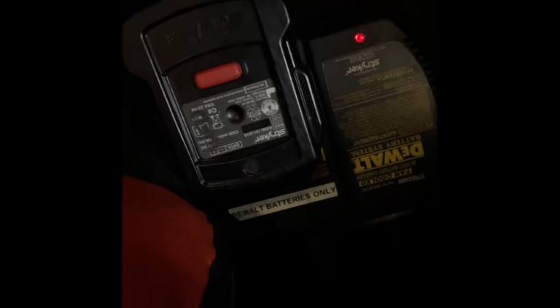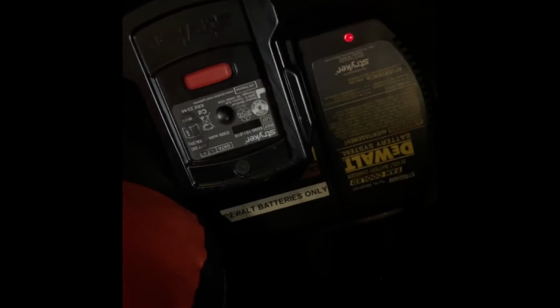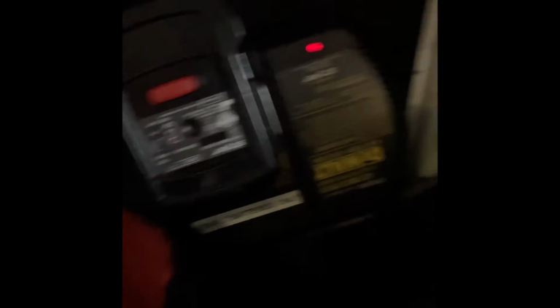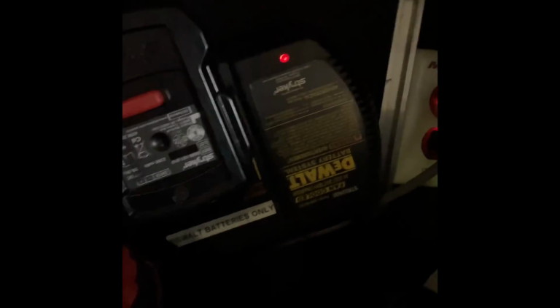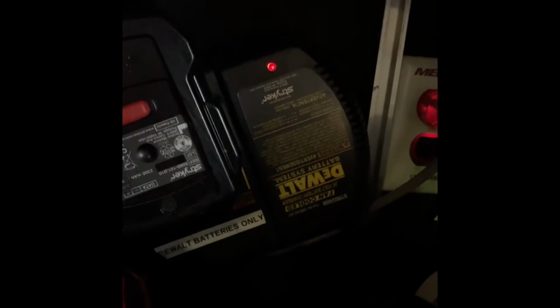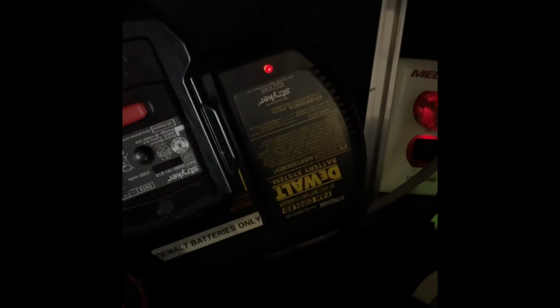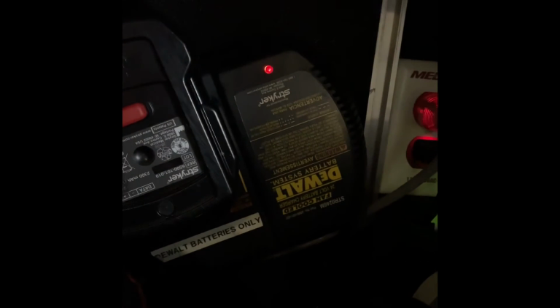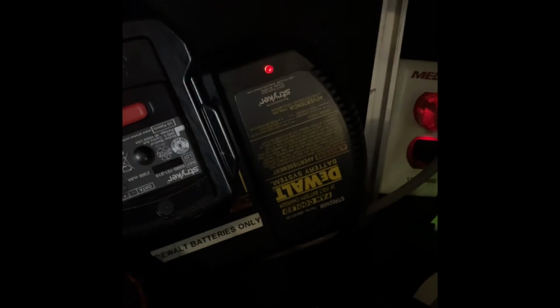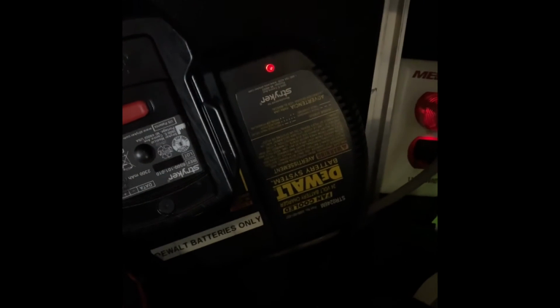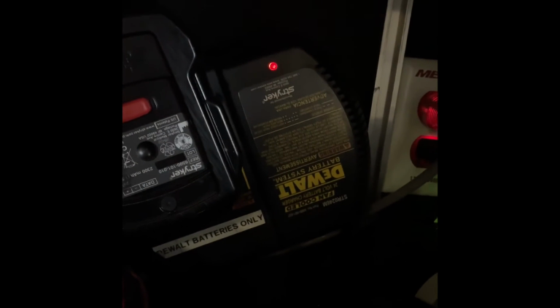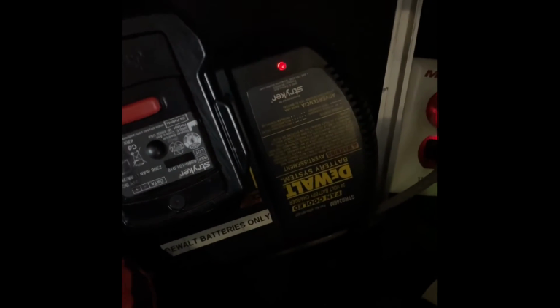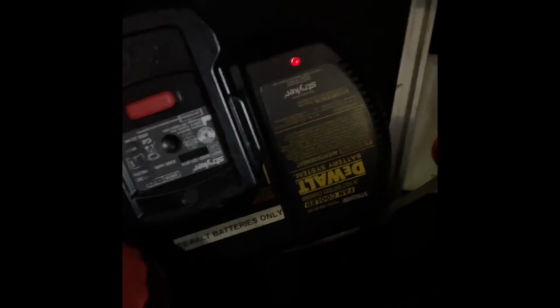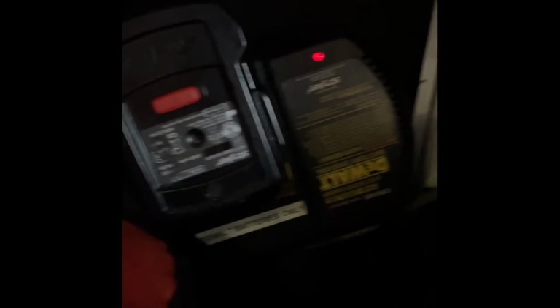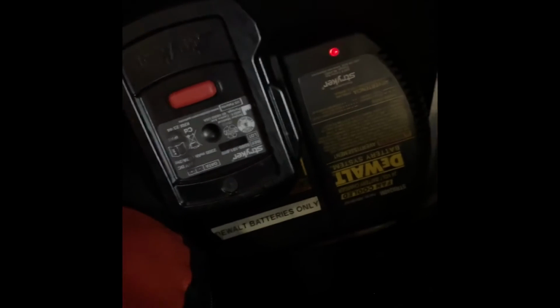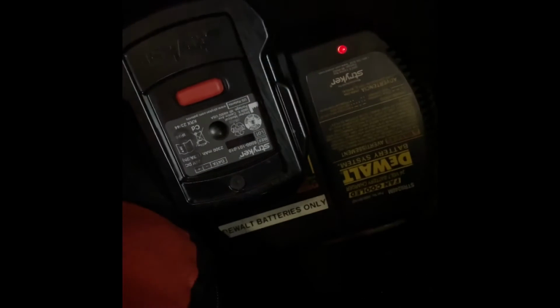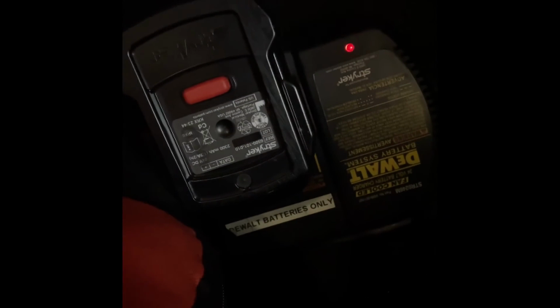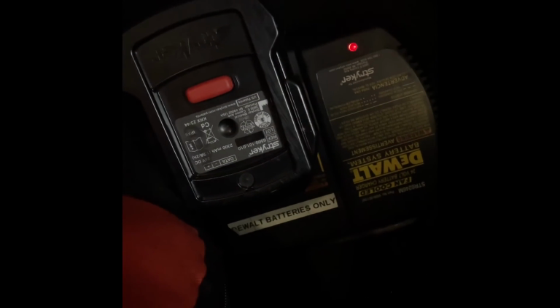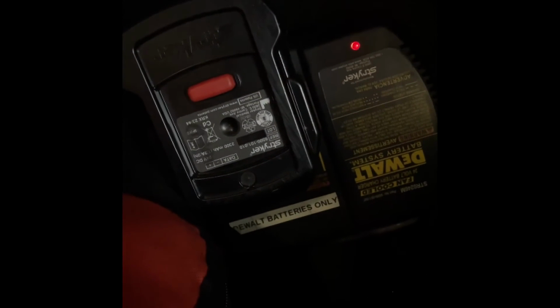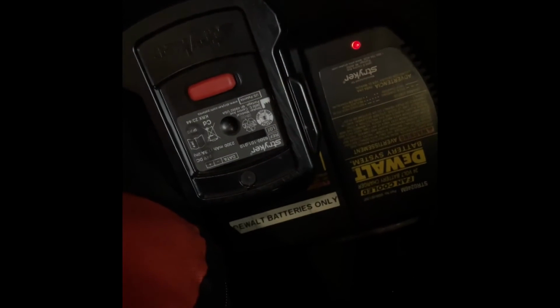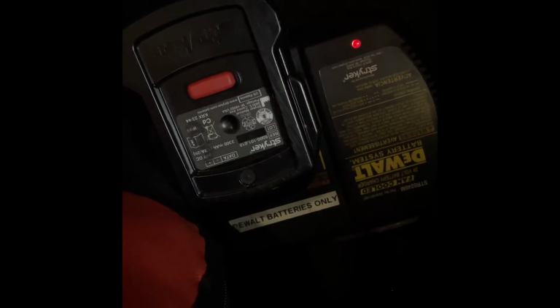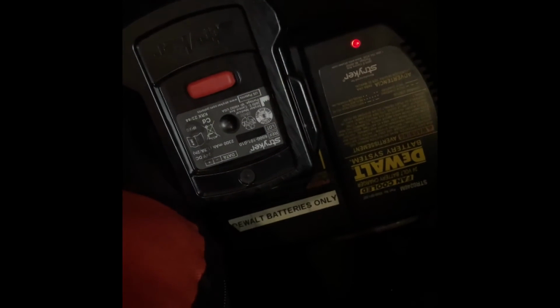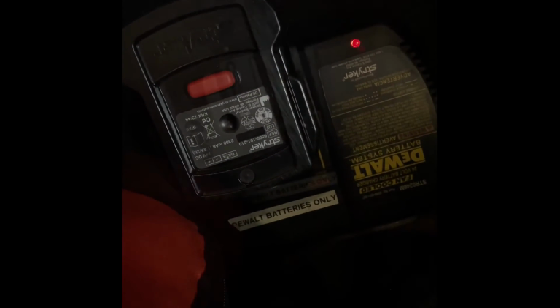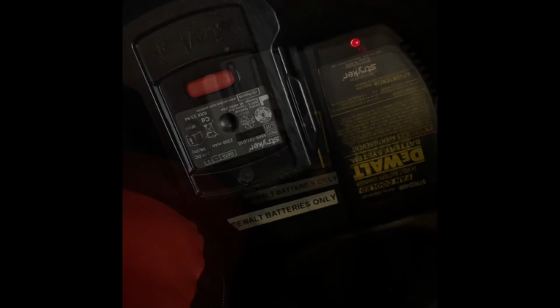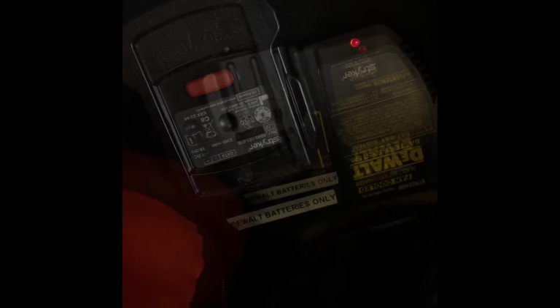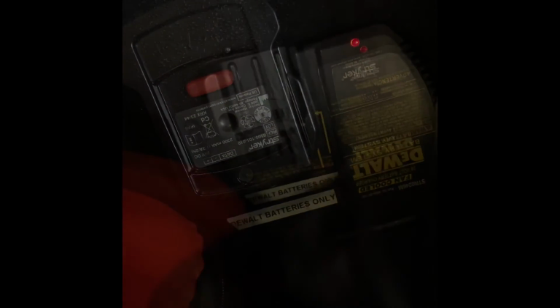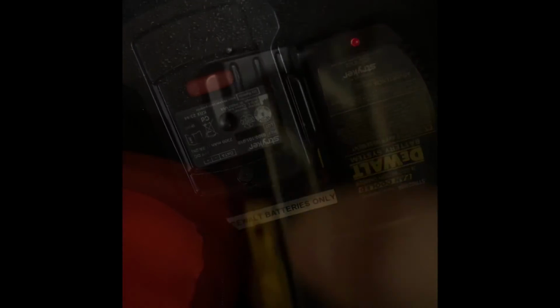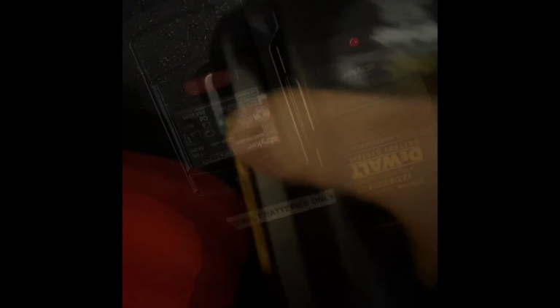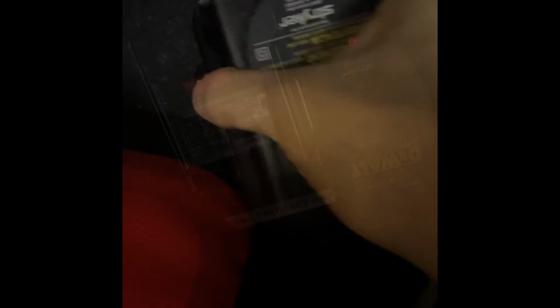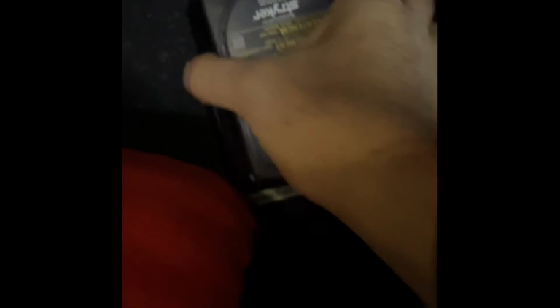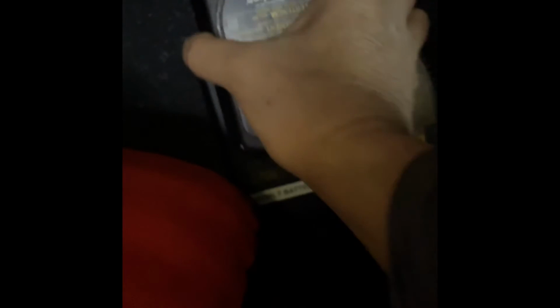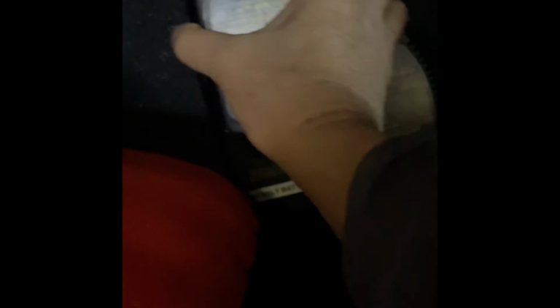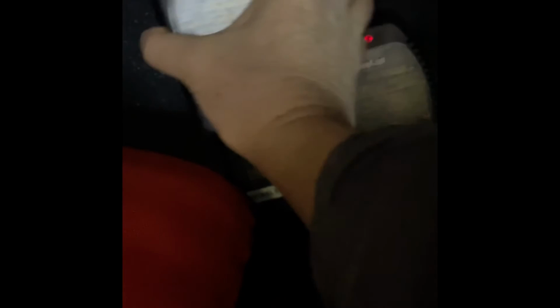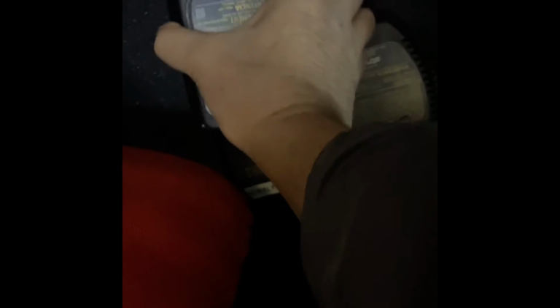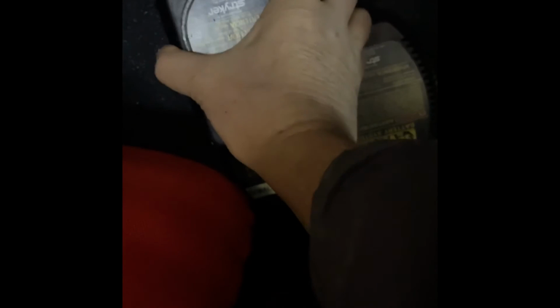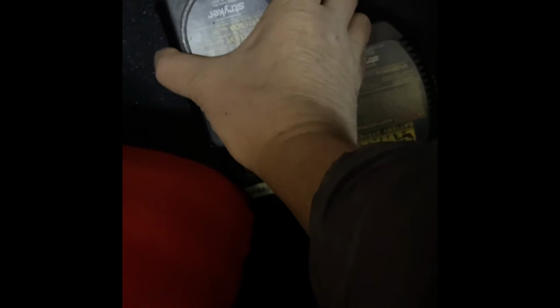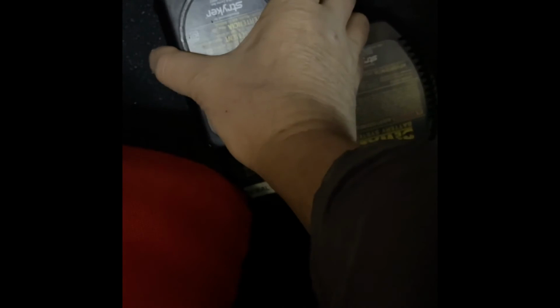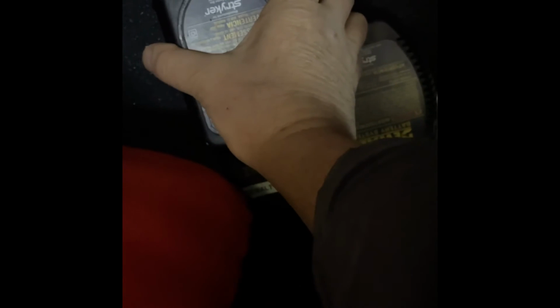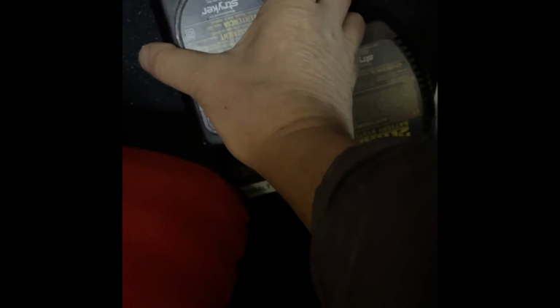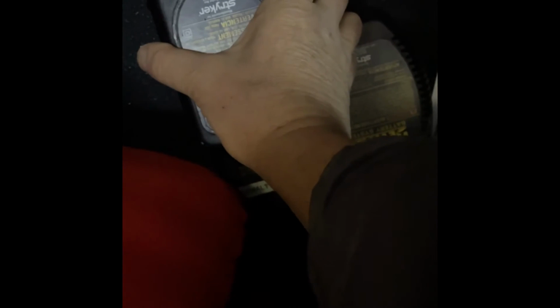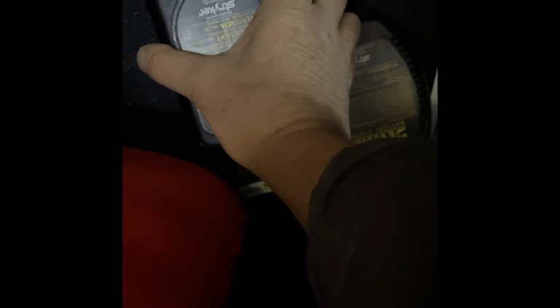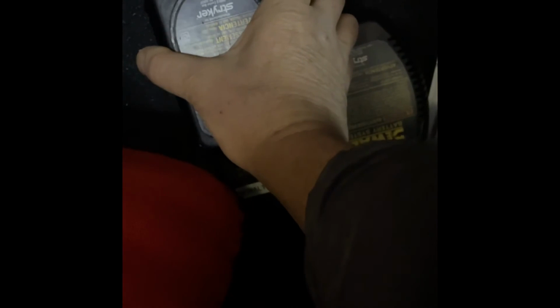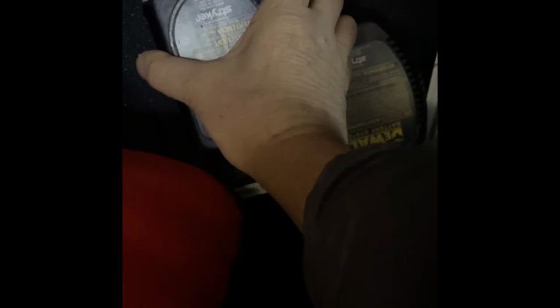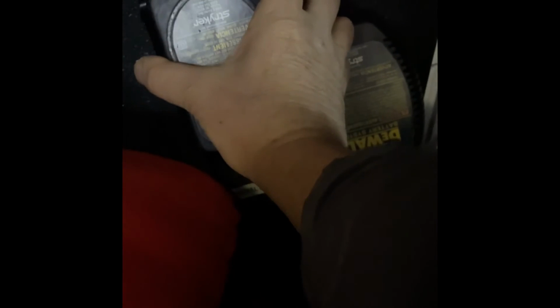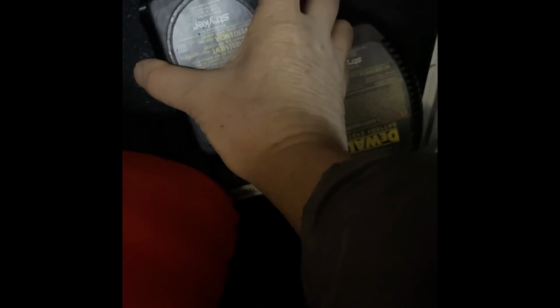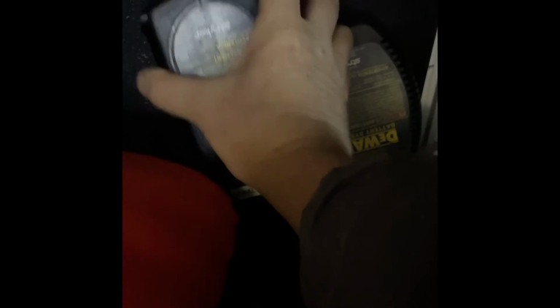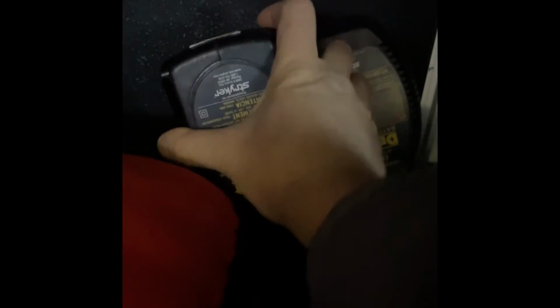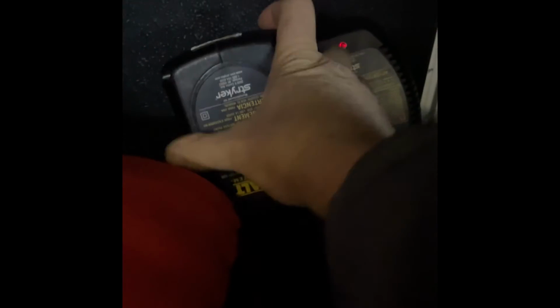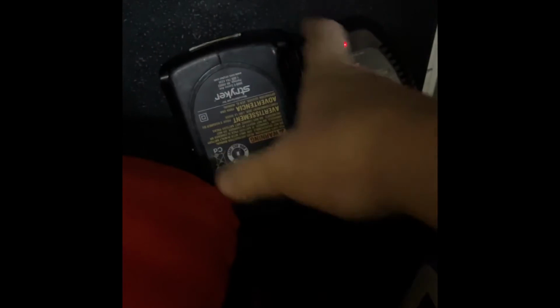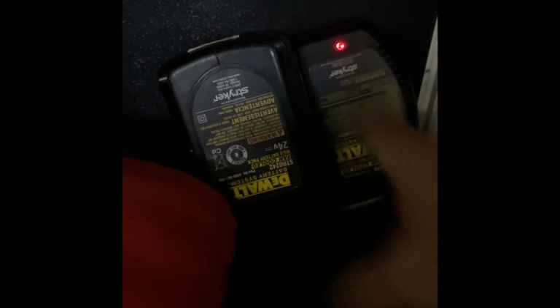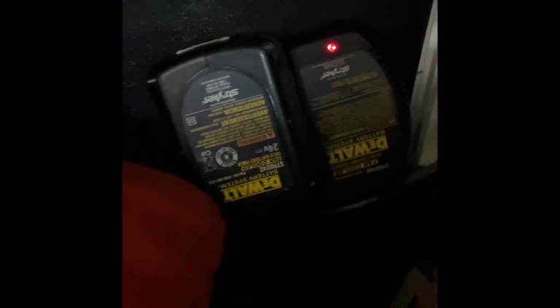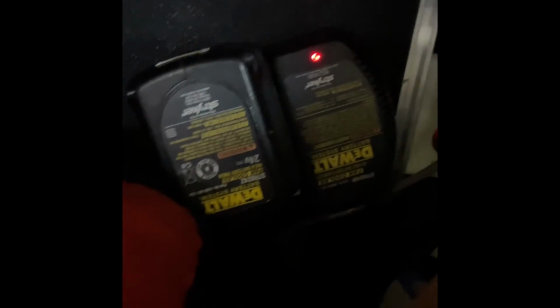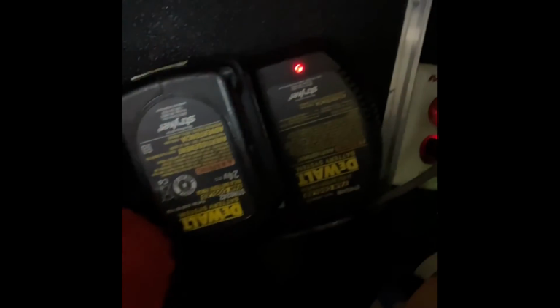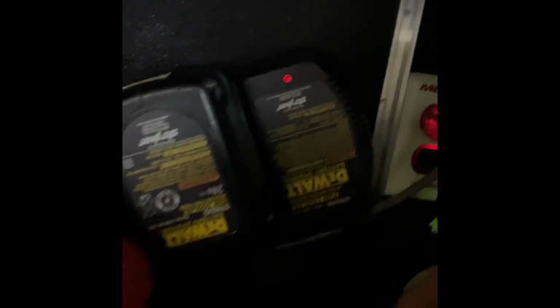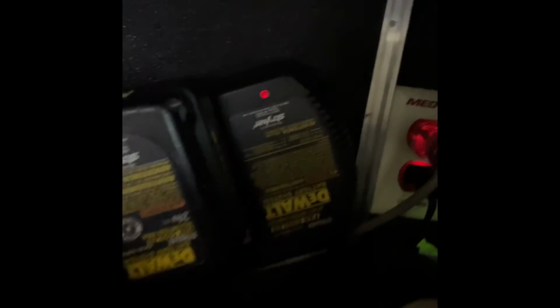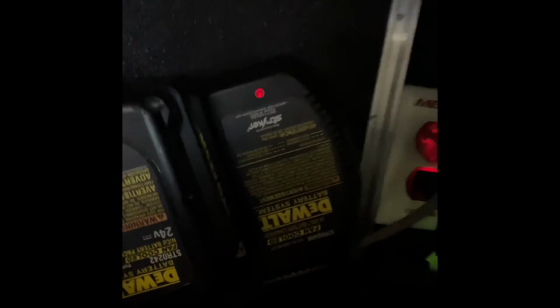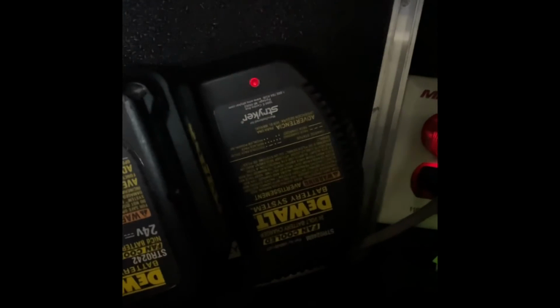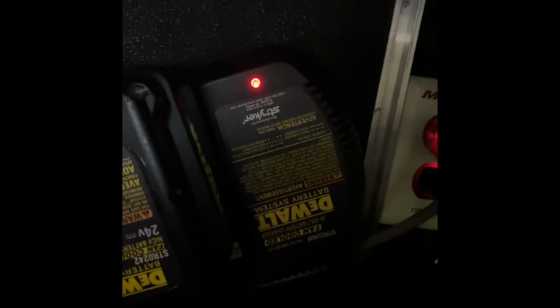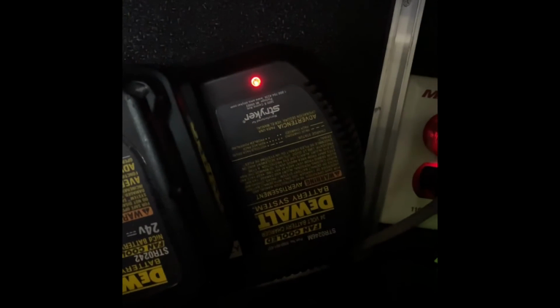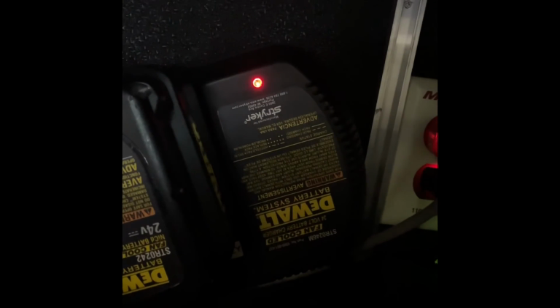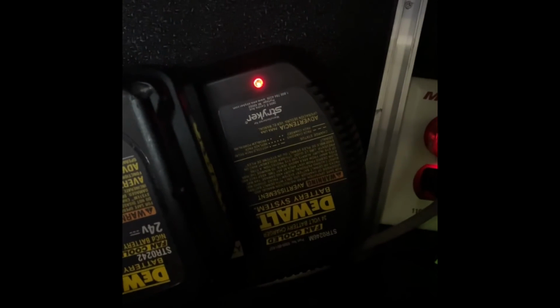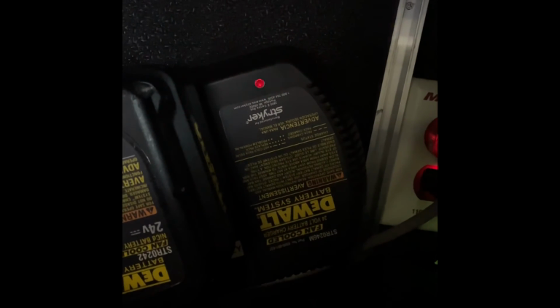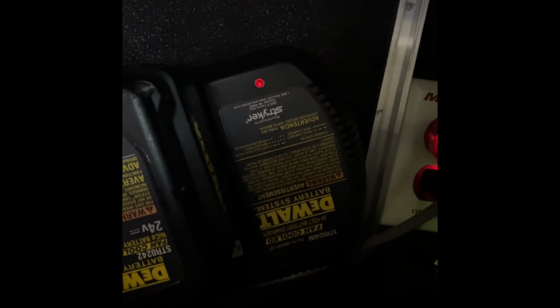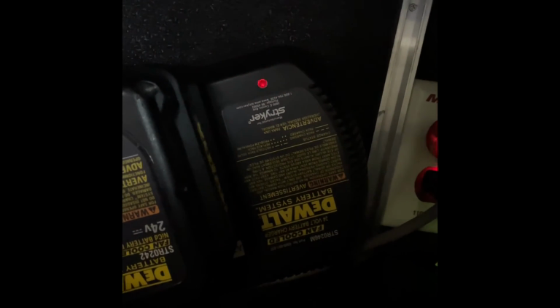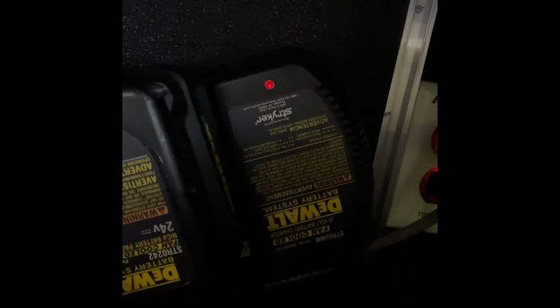Red light — it's not charging. Now putting the DeWalt battery in: flashing red, it's charging.